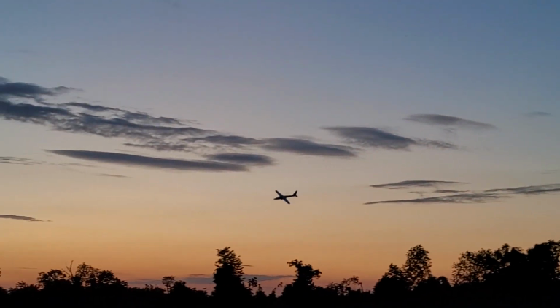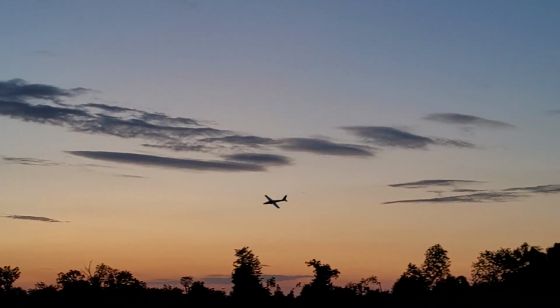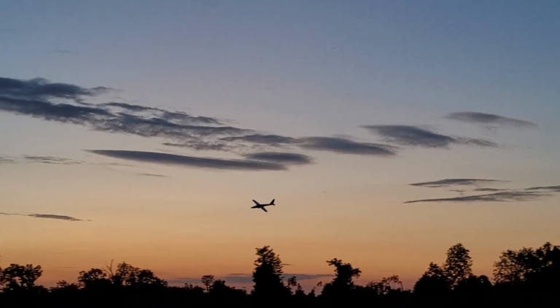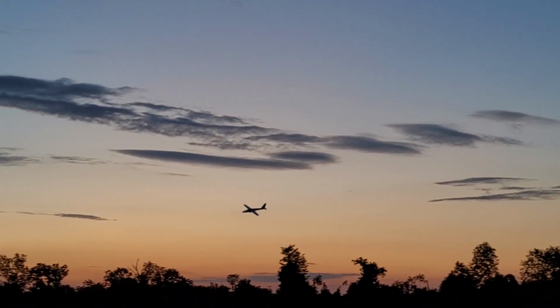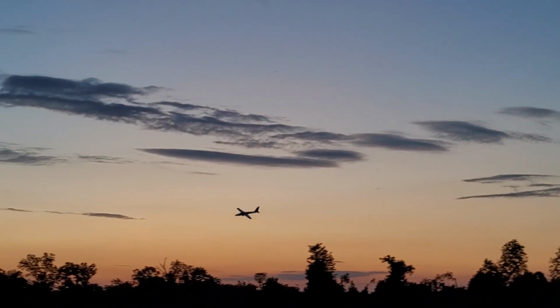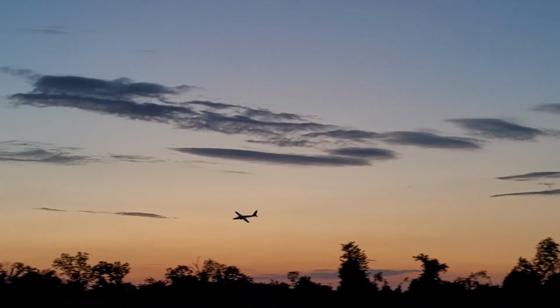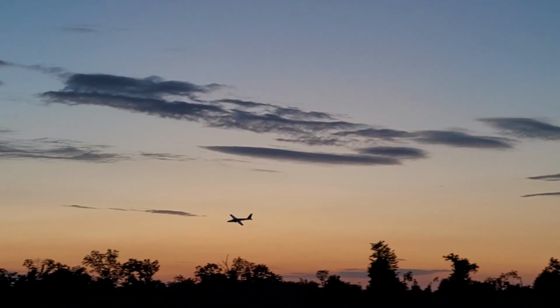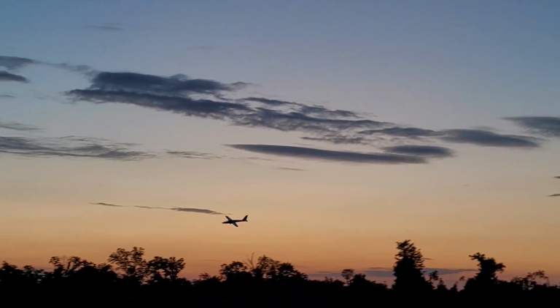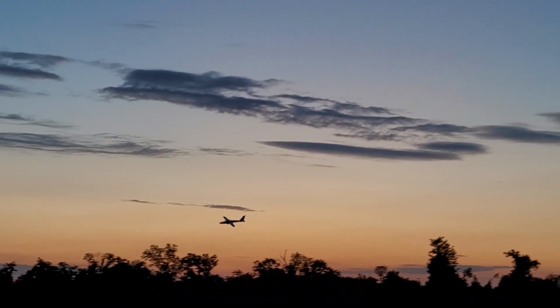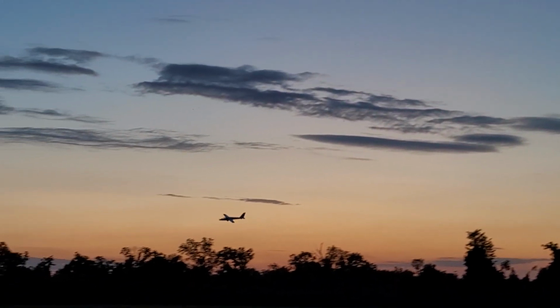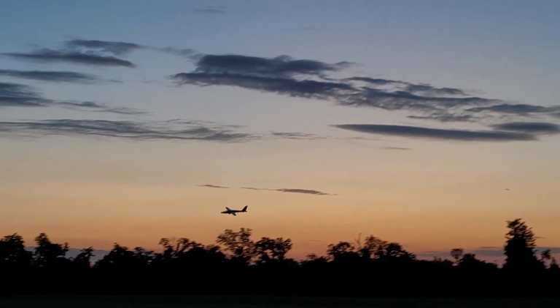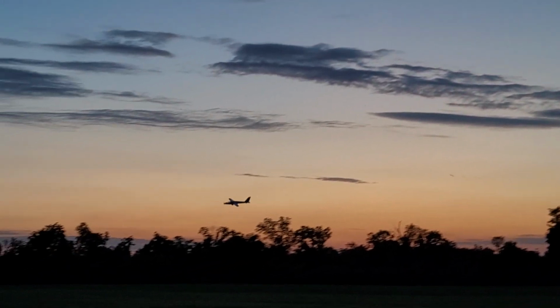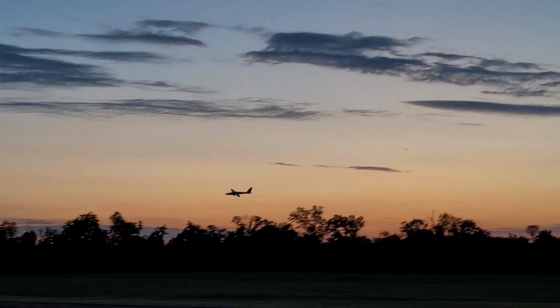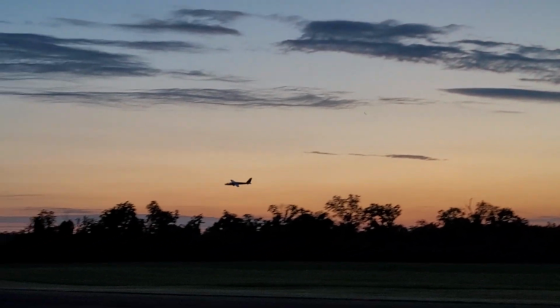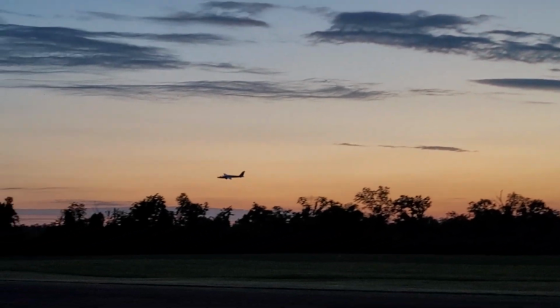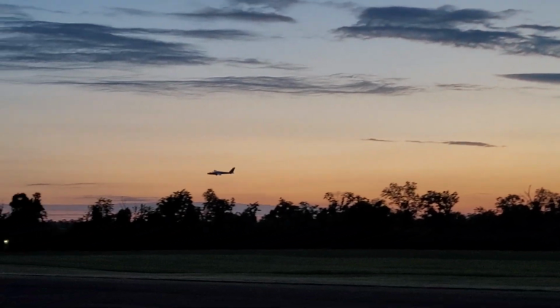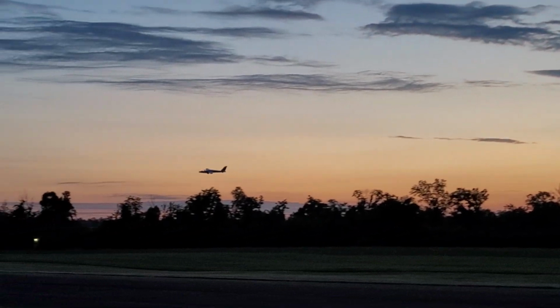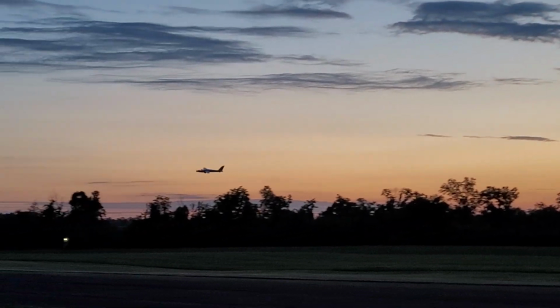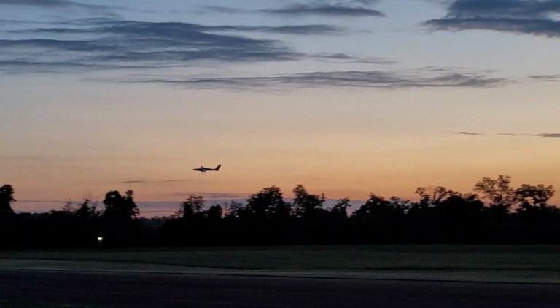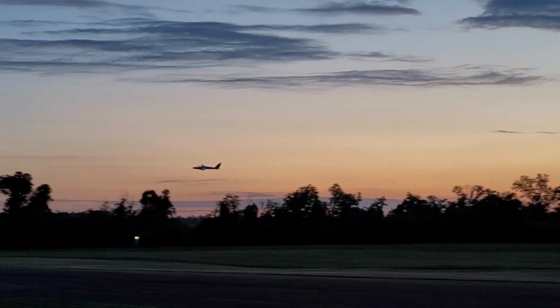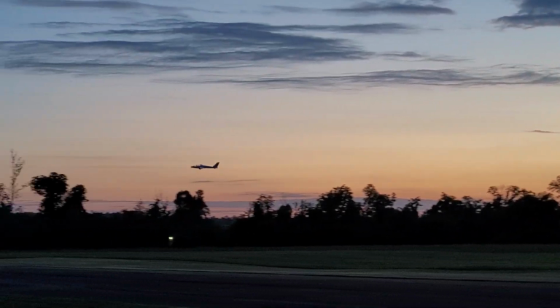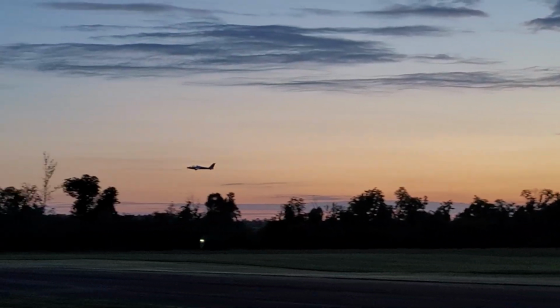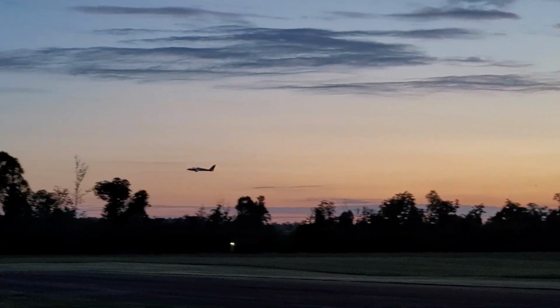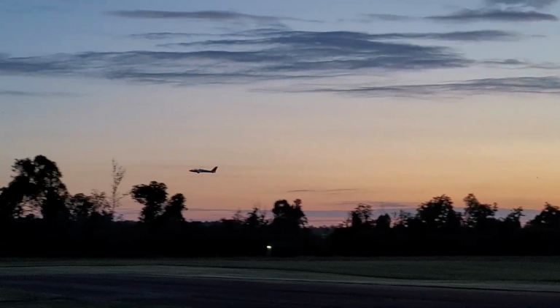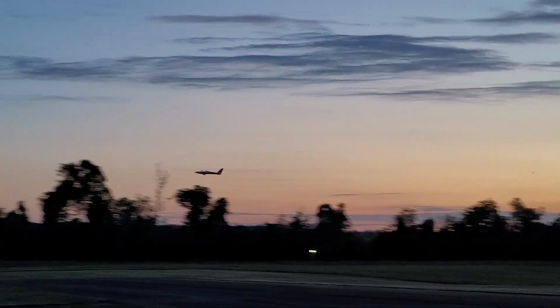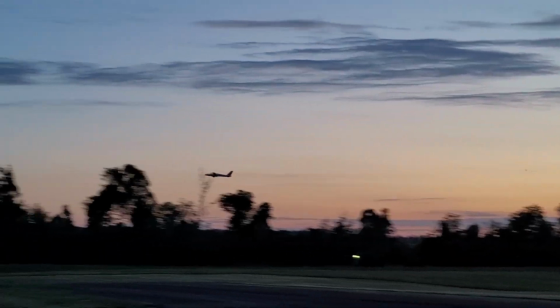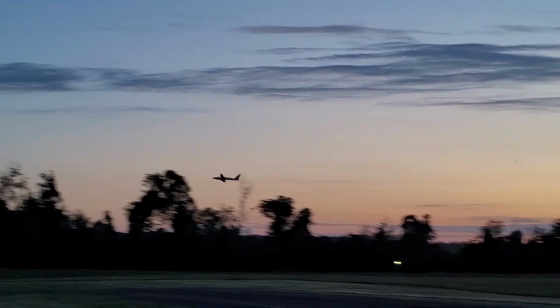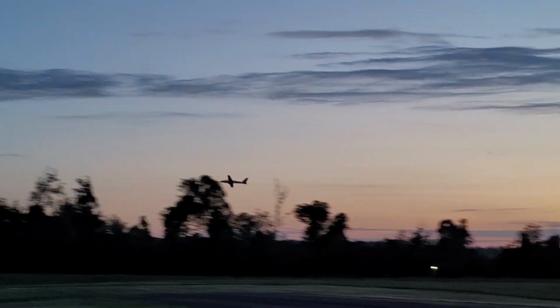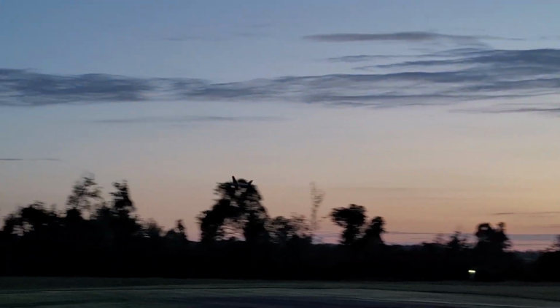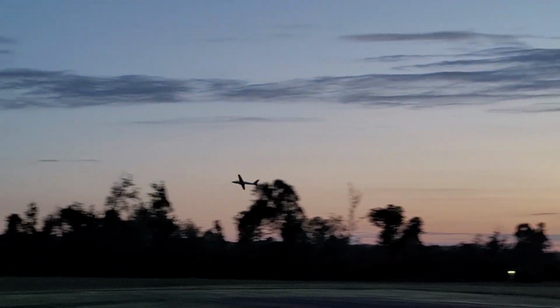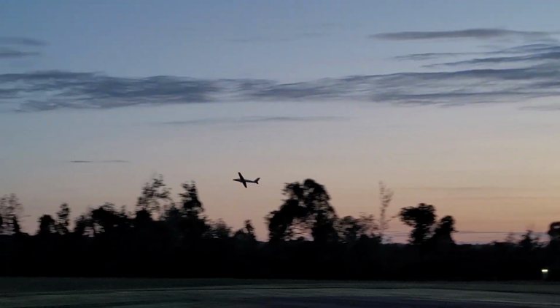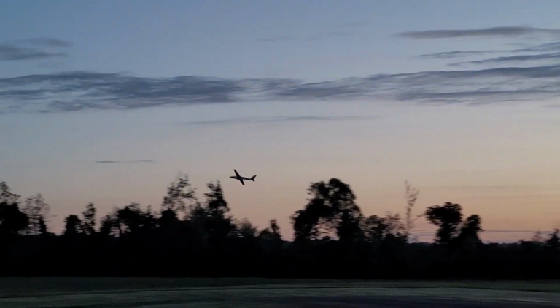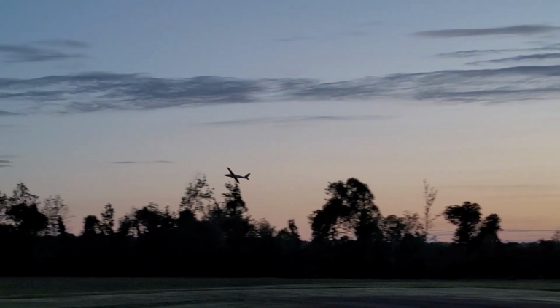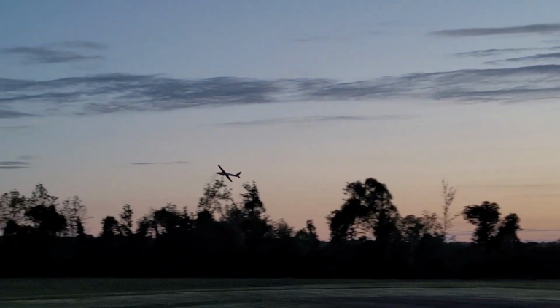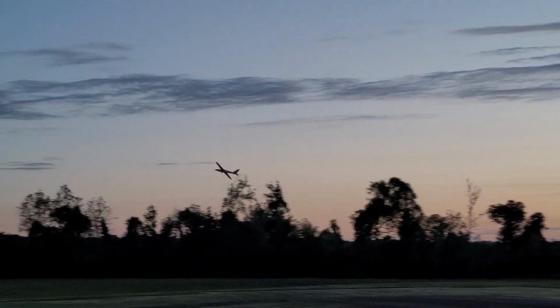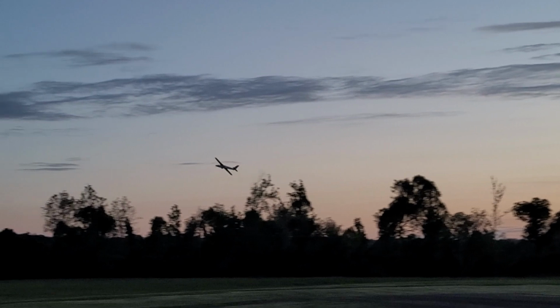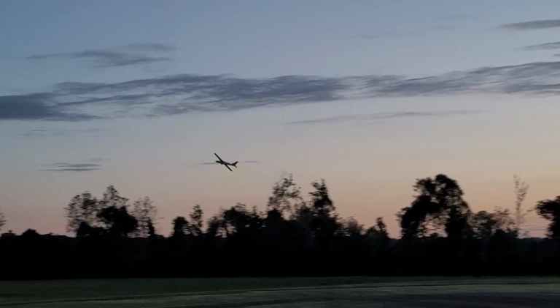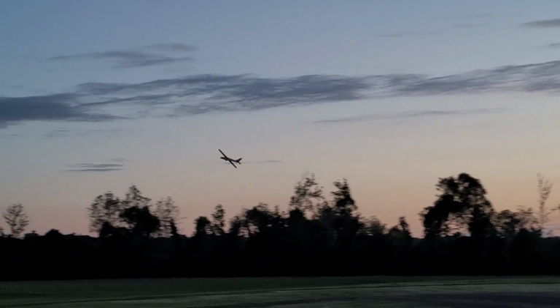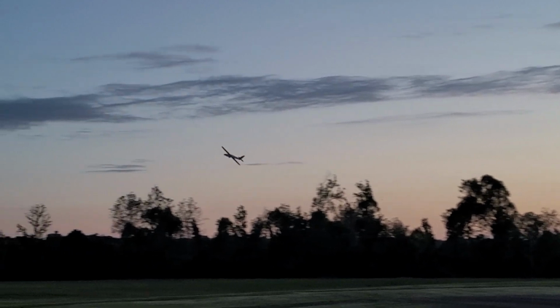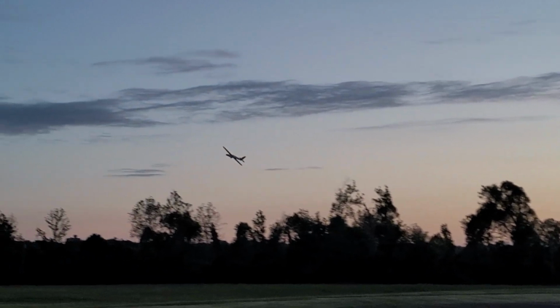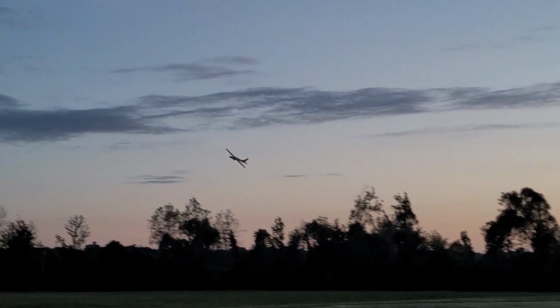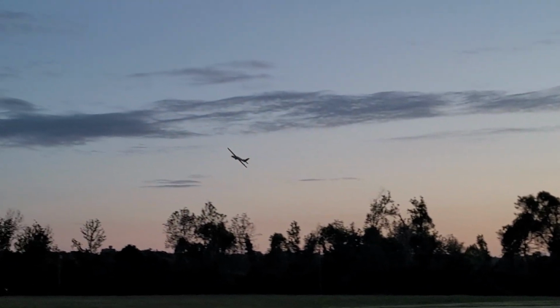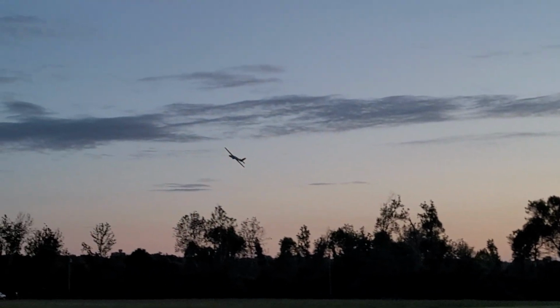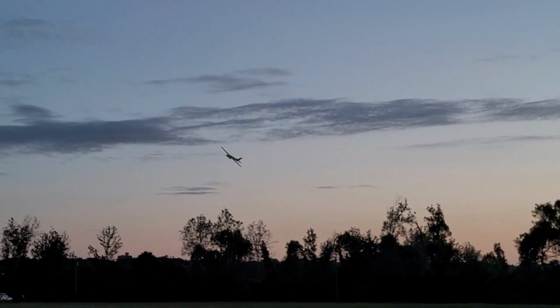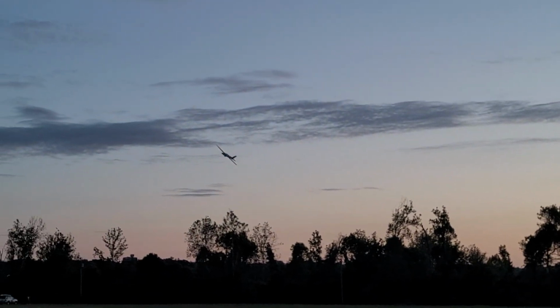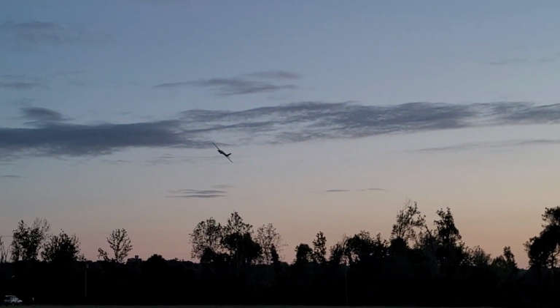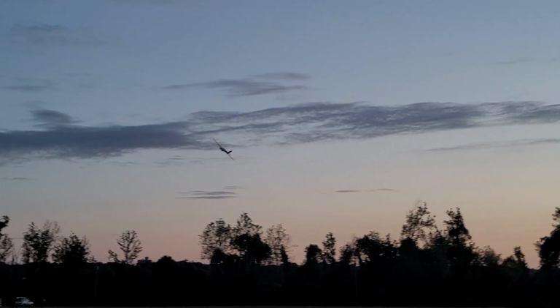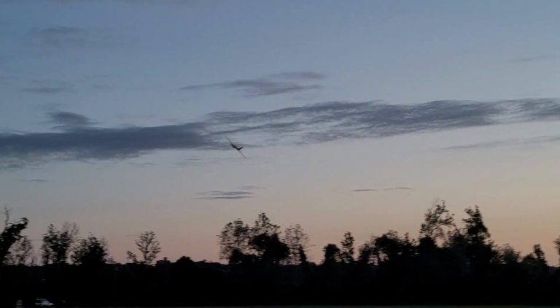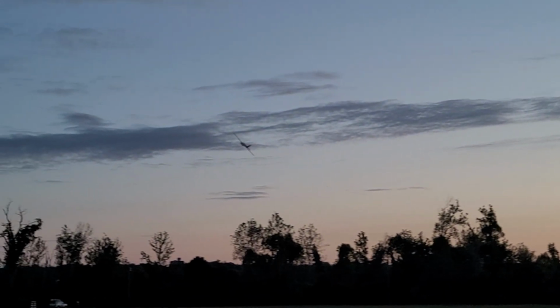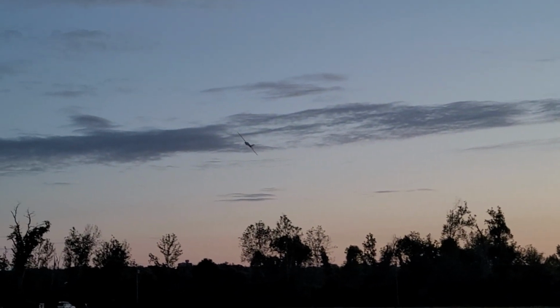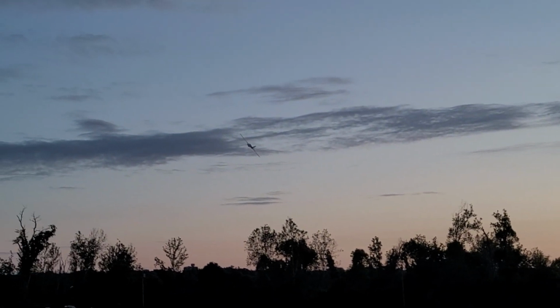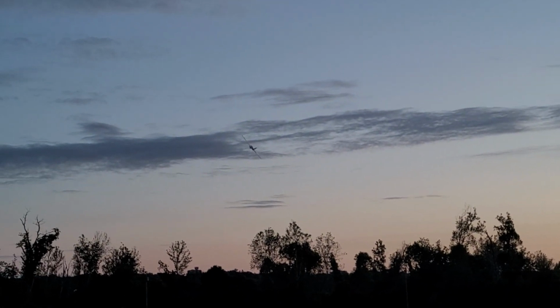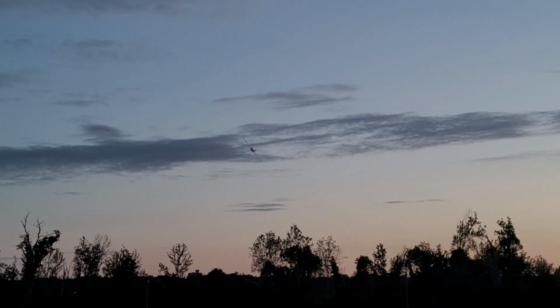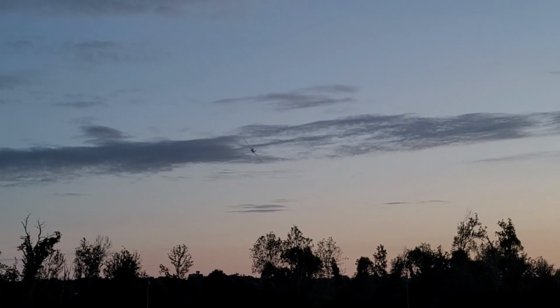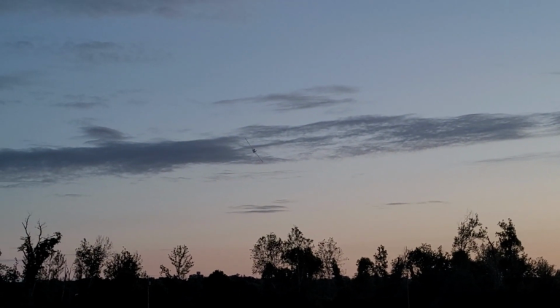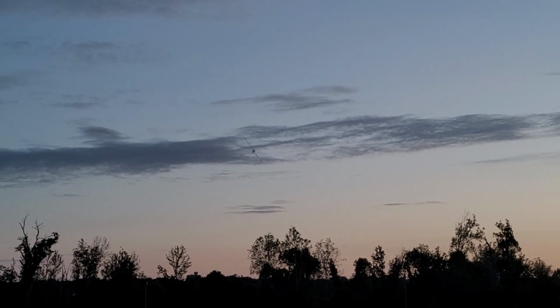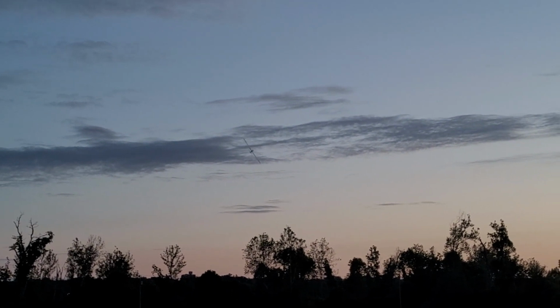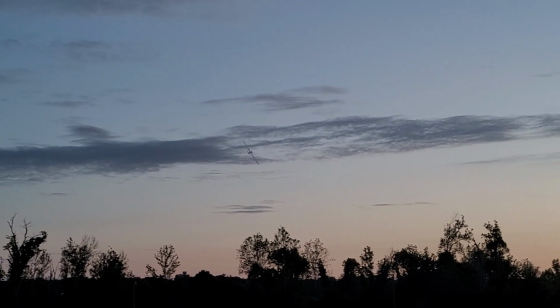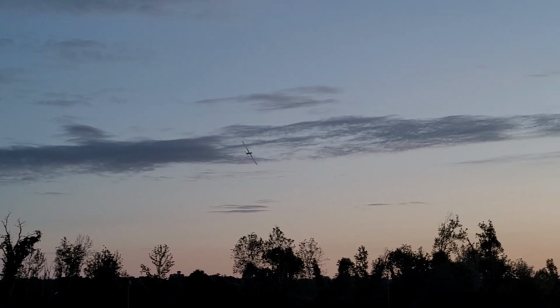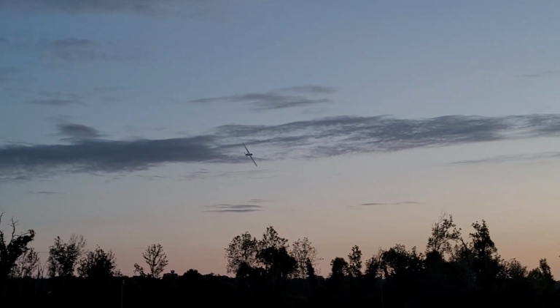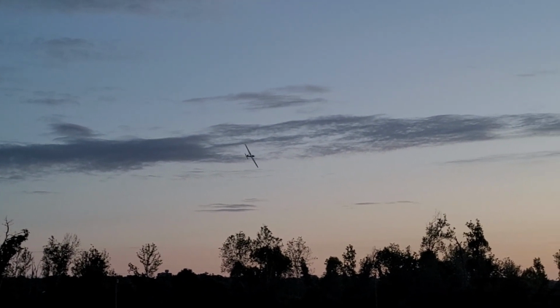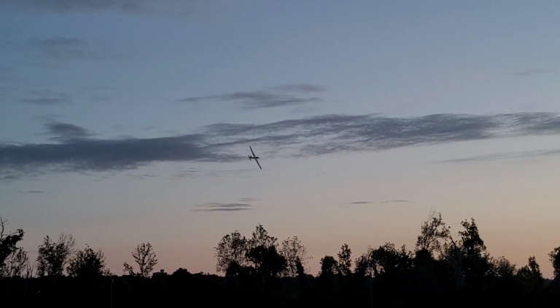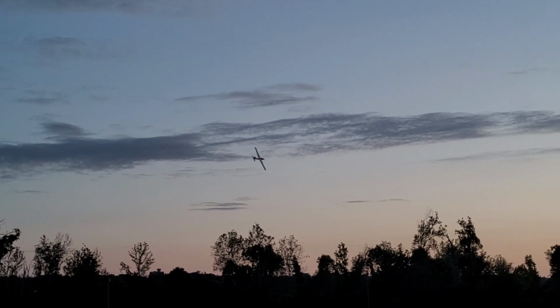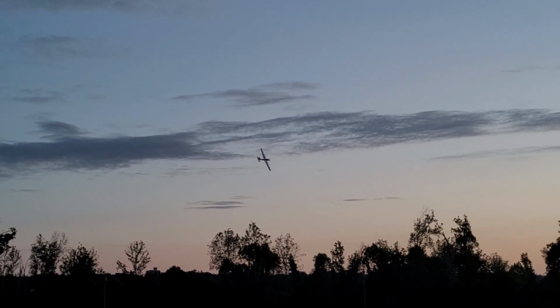I think for the sake of the video we'll go ahead and bring it in, but we normally get about roughly 30 minutes of flight time with the 7,000 pack.